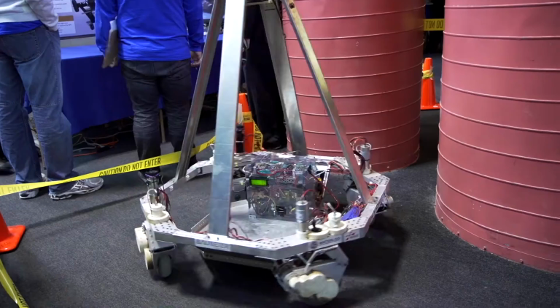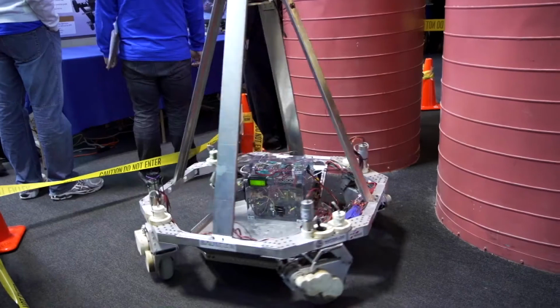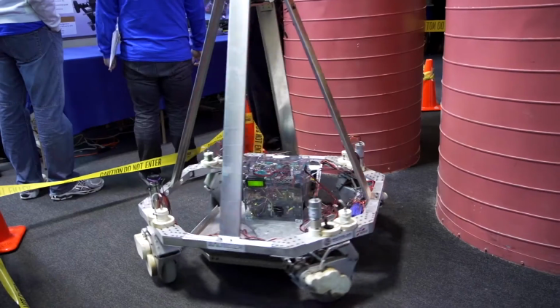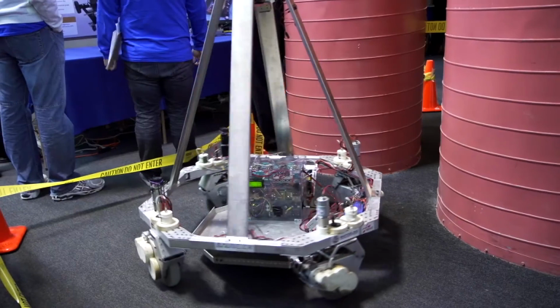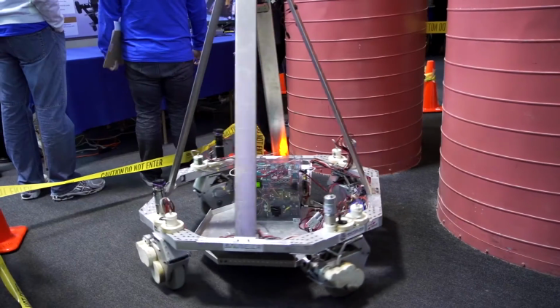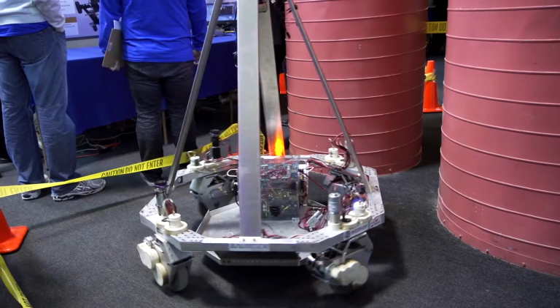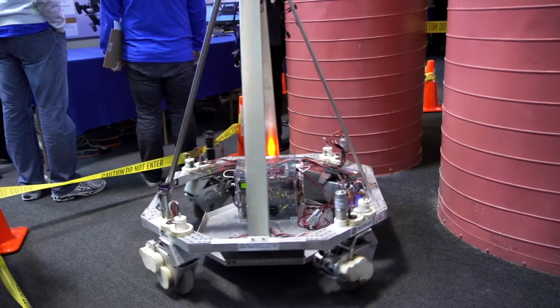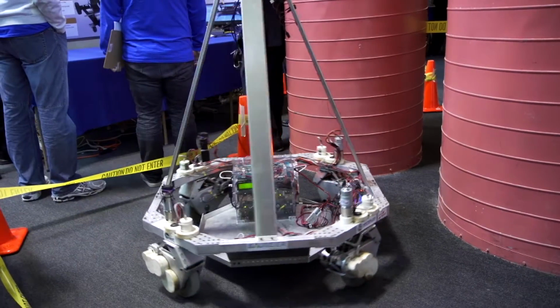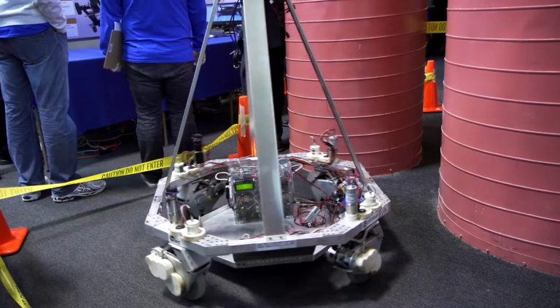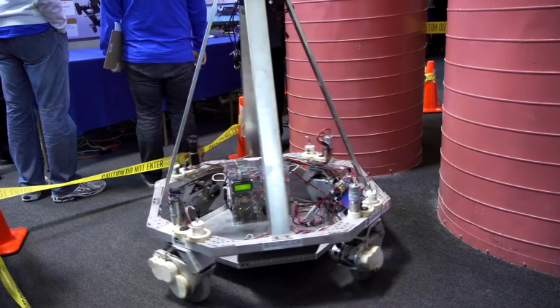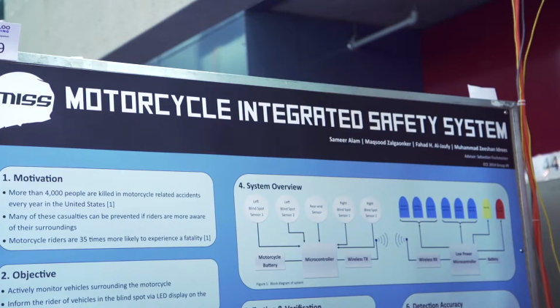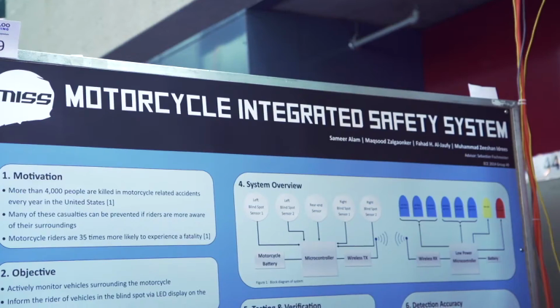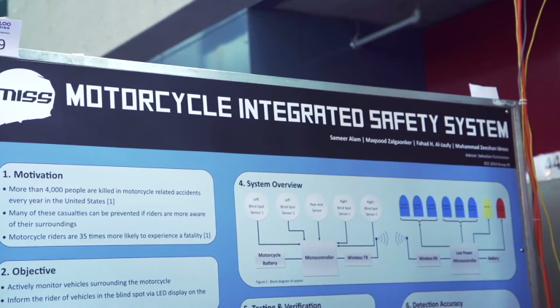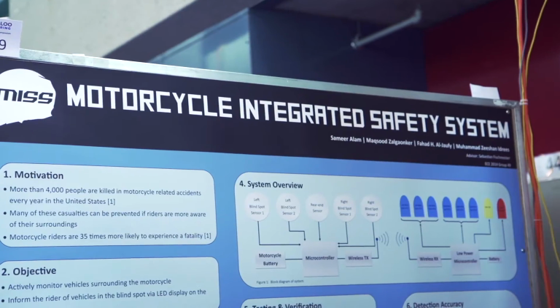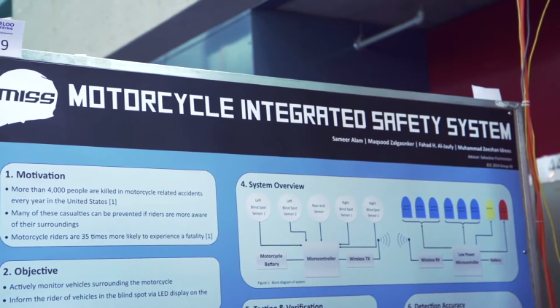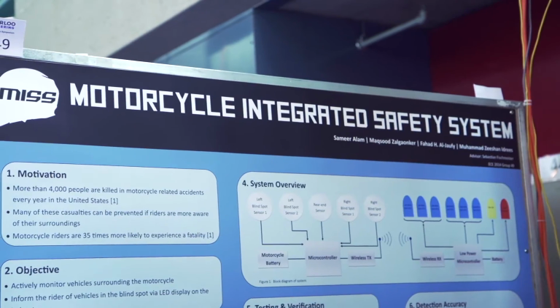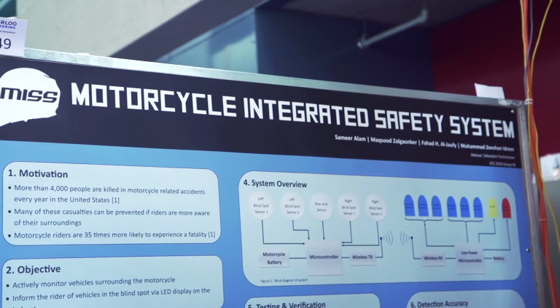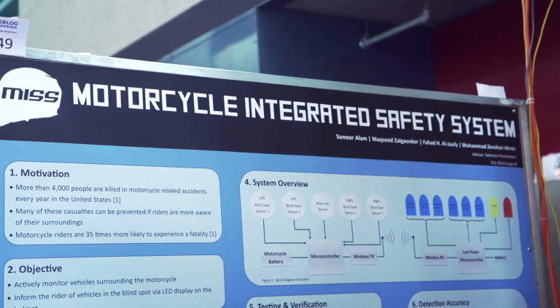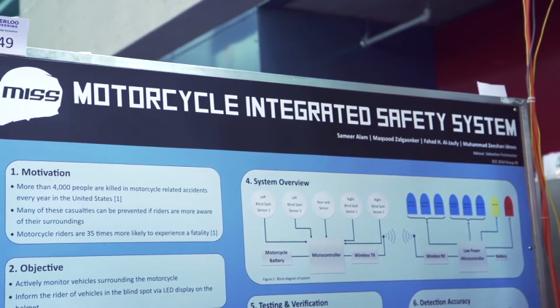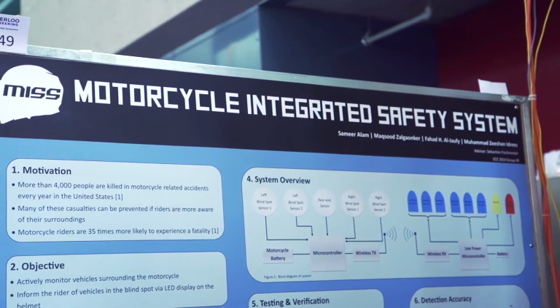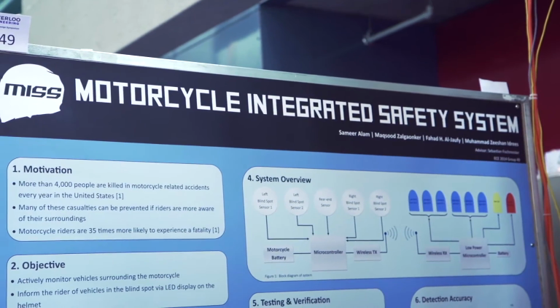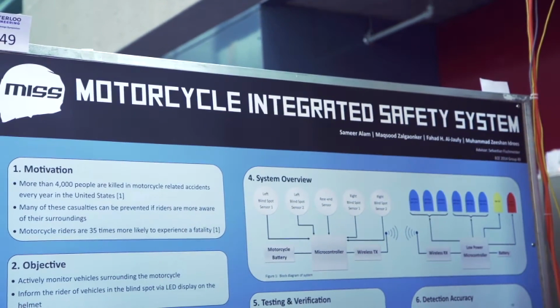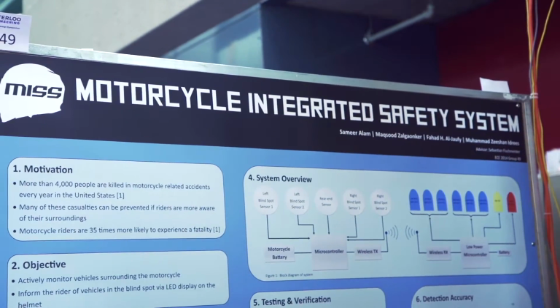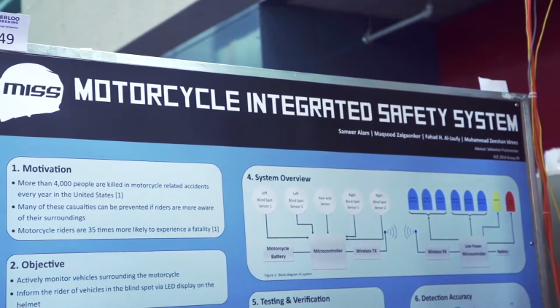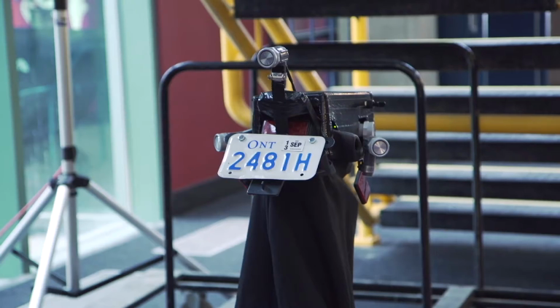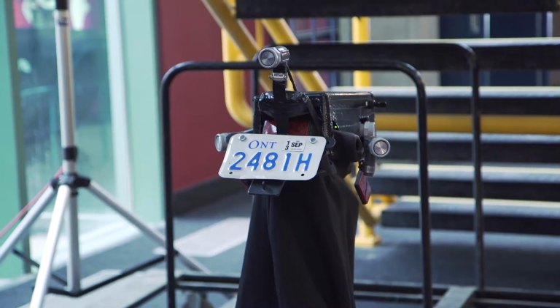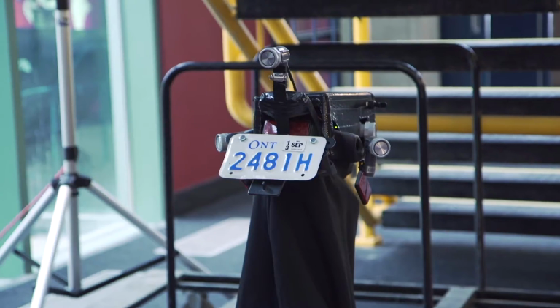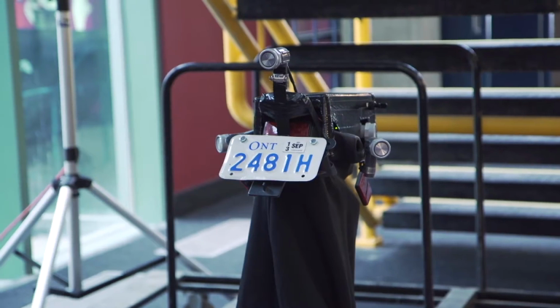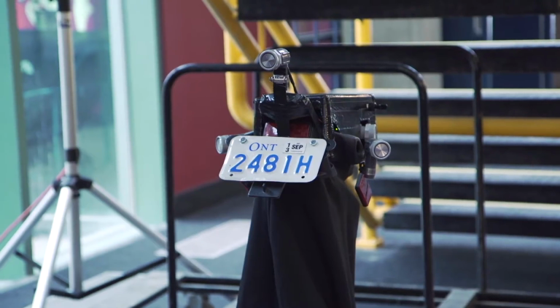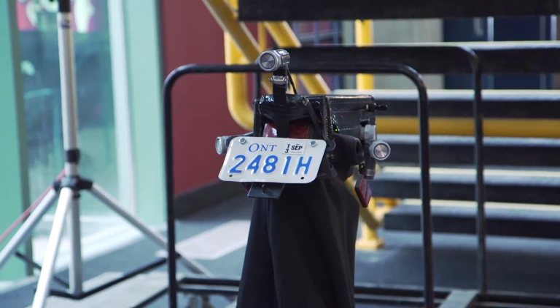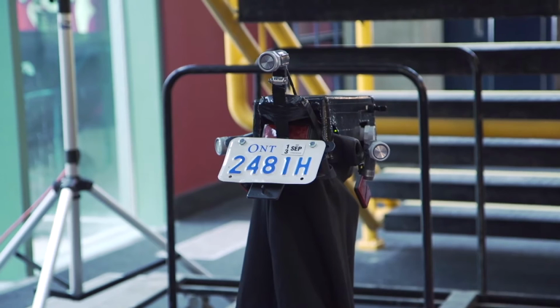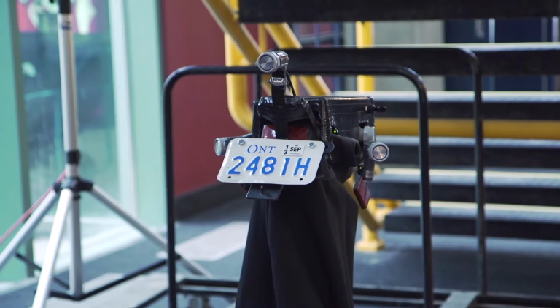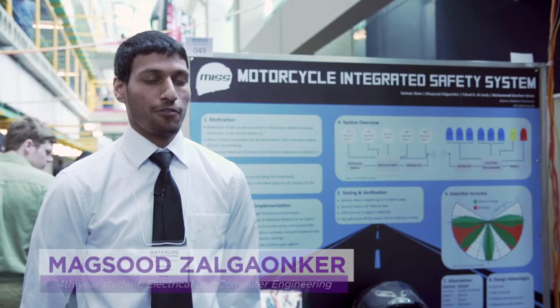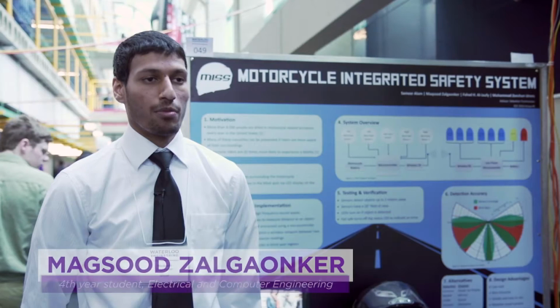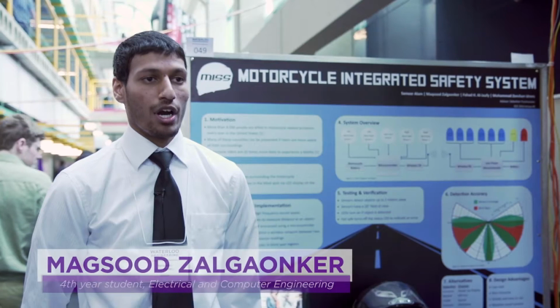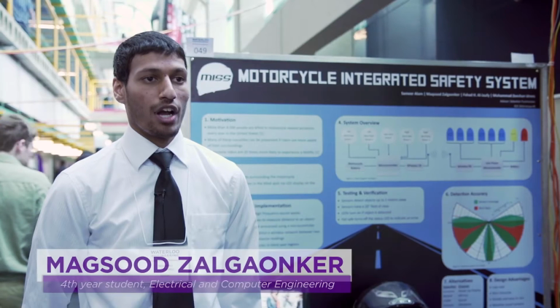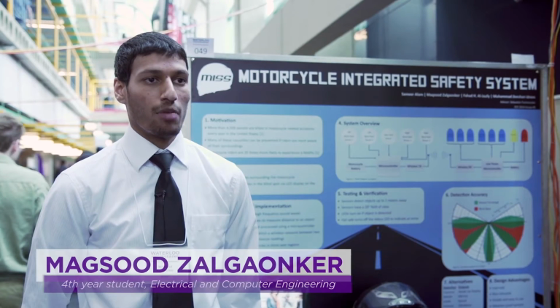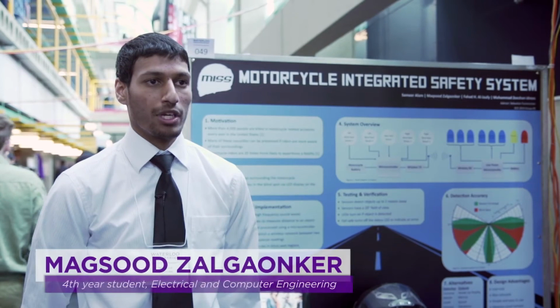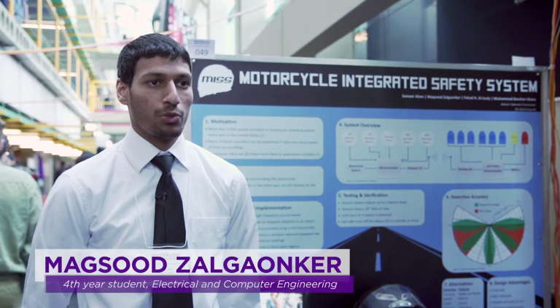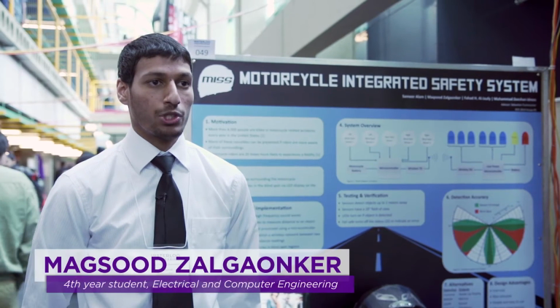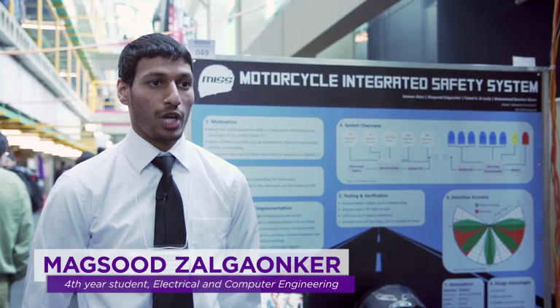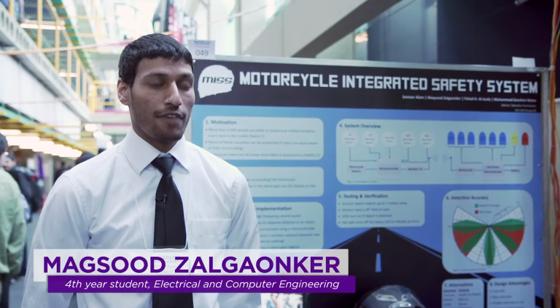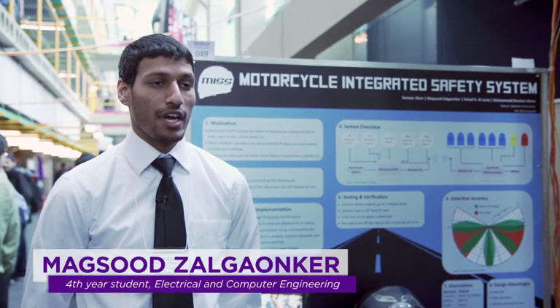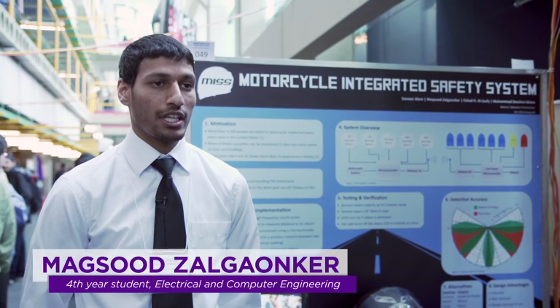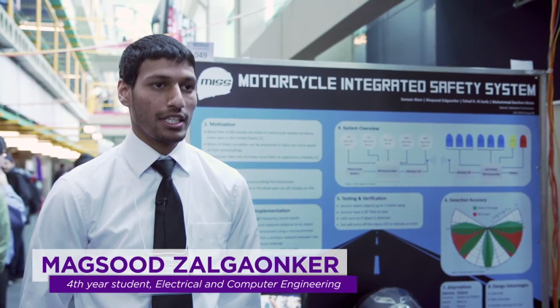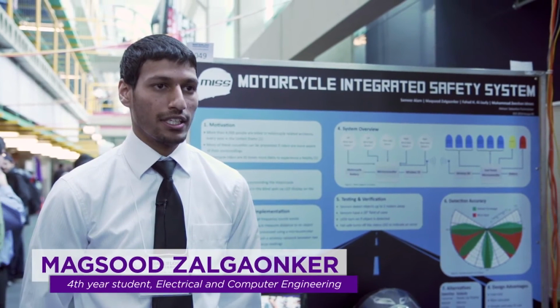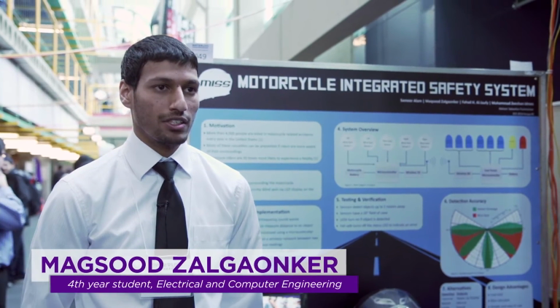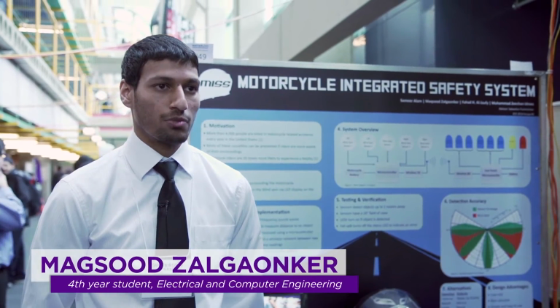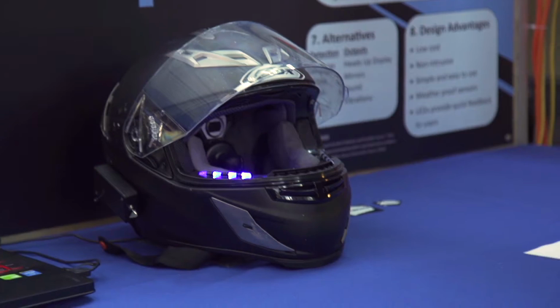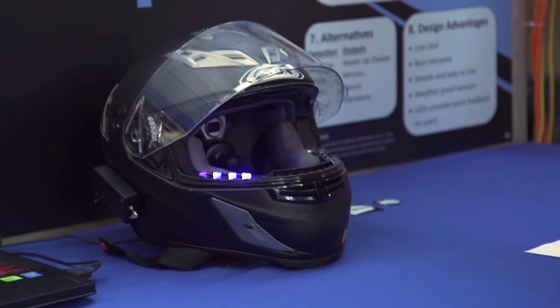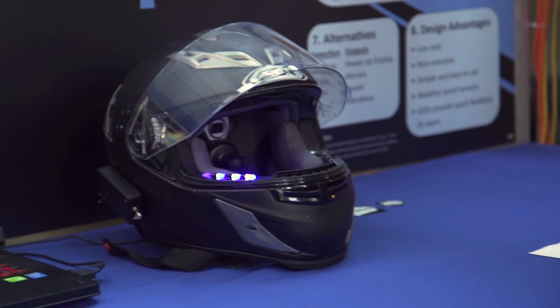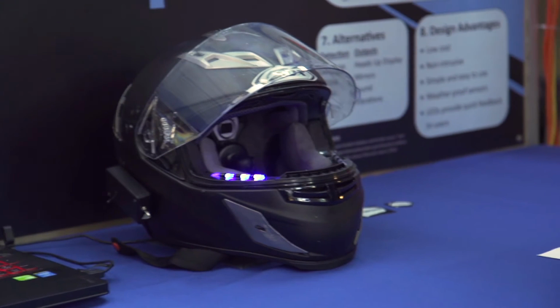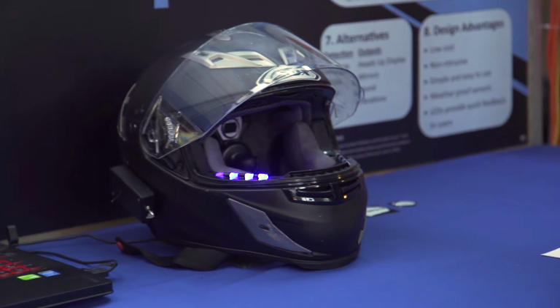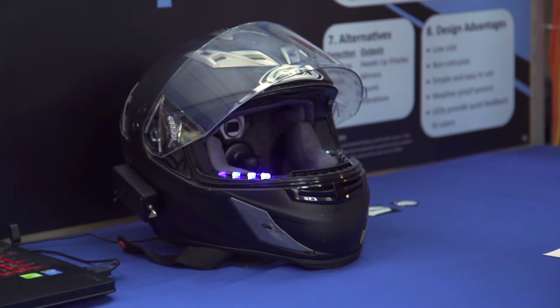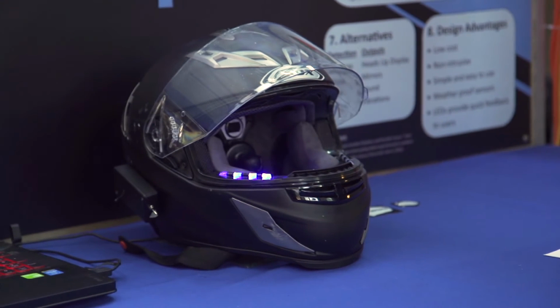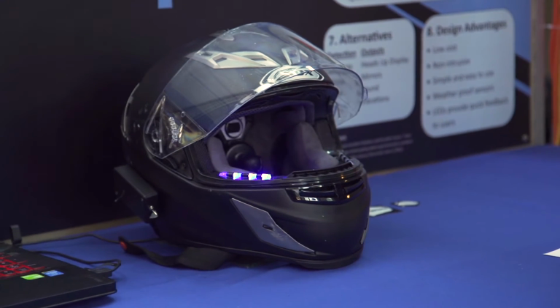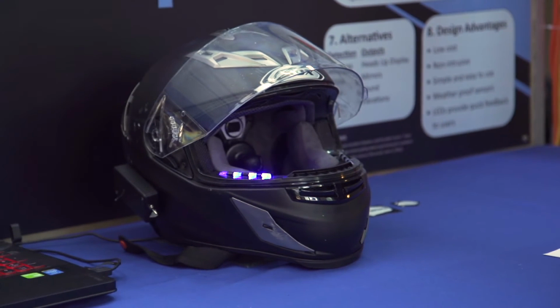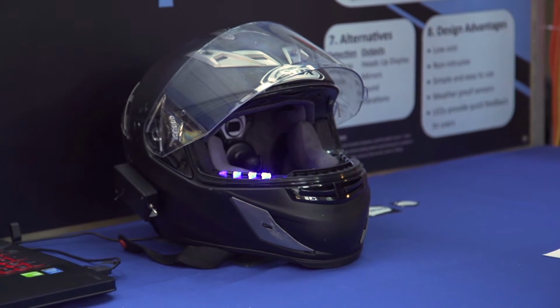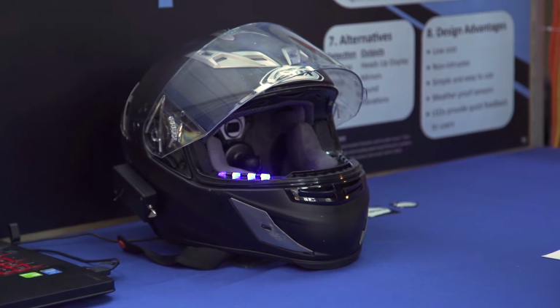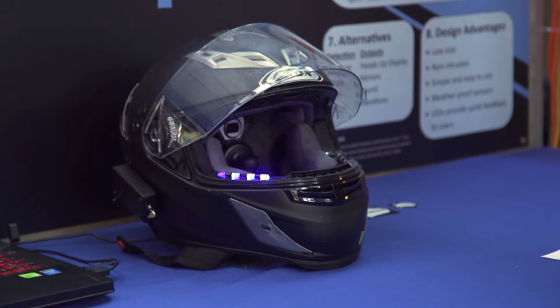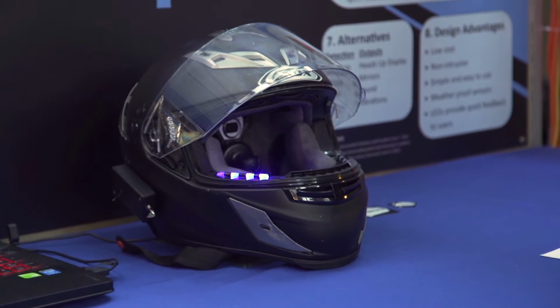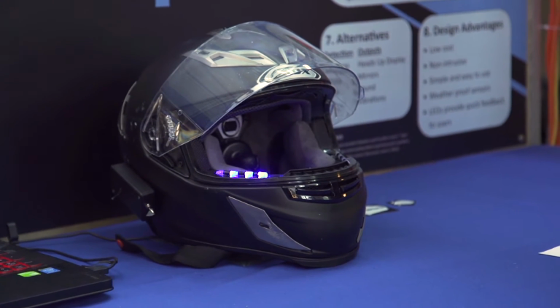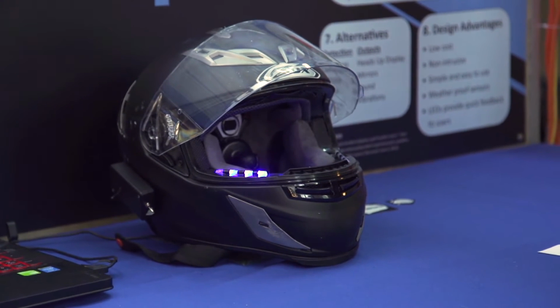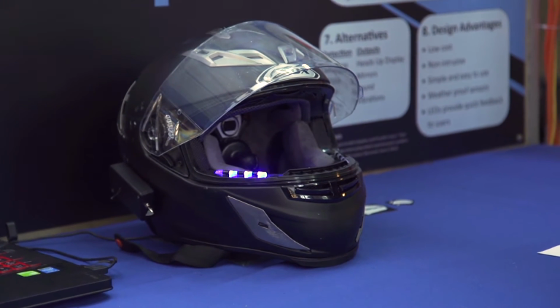Our Capstone project is called MIS, the Motorcycle Integrated Safety System. From our helmet we drive LEDs — if you see a light, you know there's a vehicle in your blind spot.